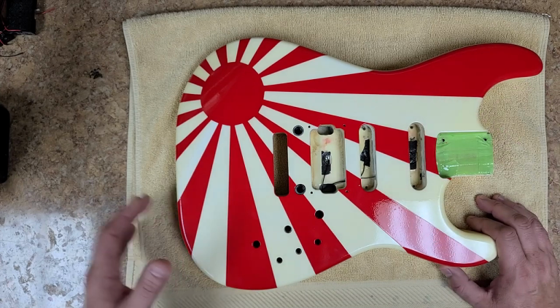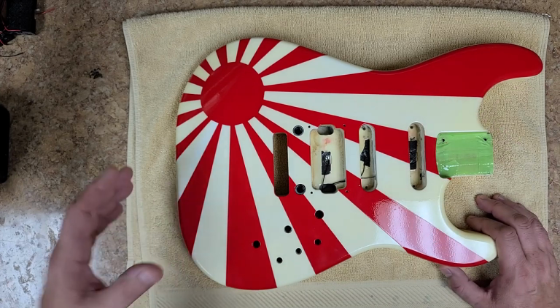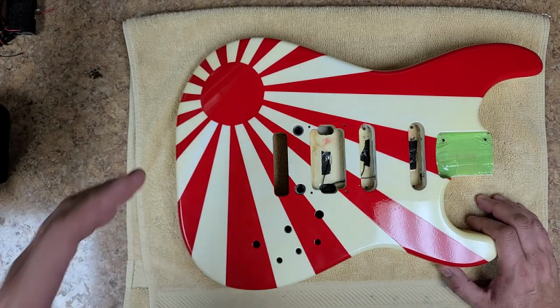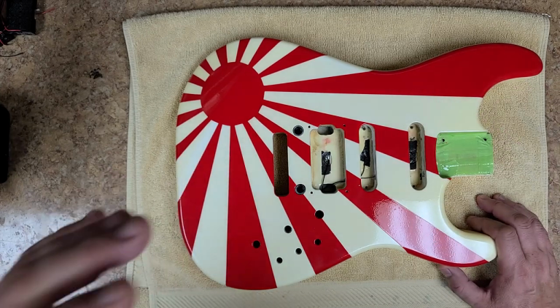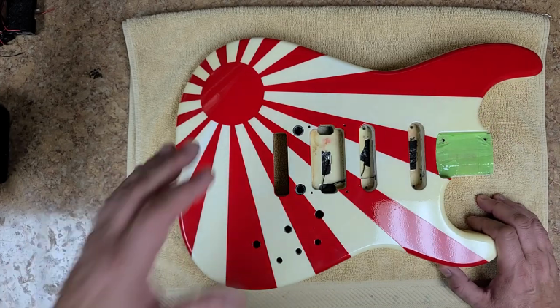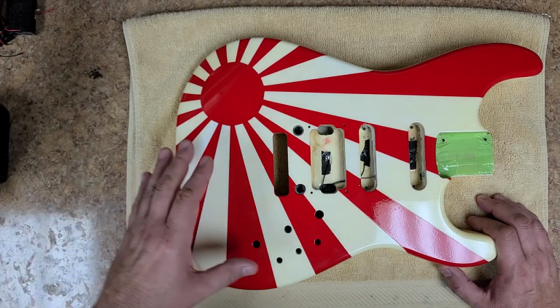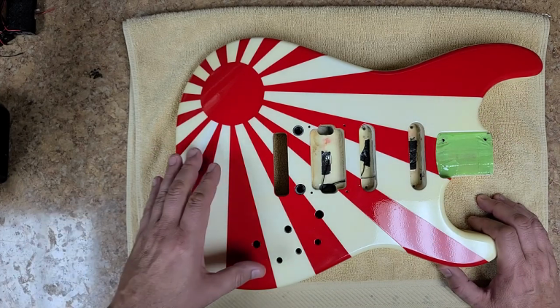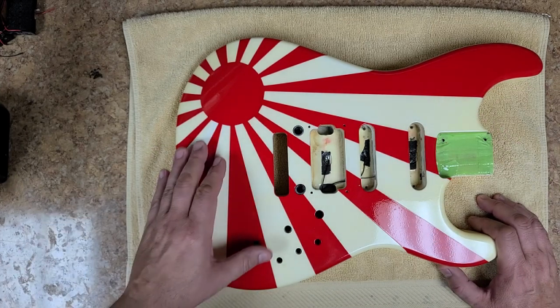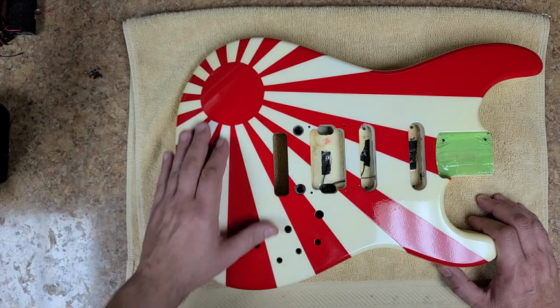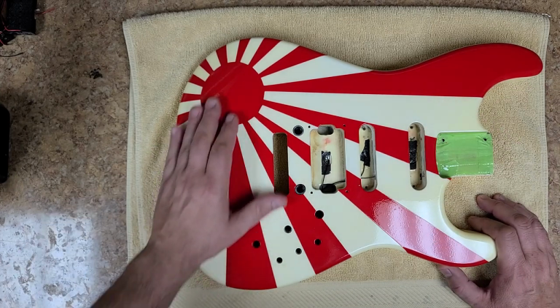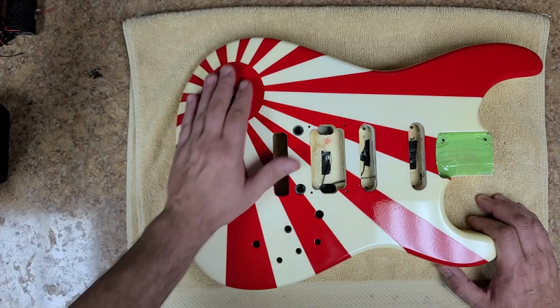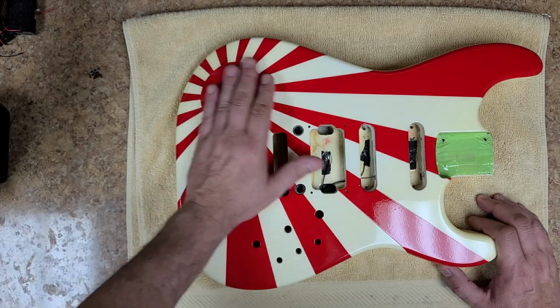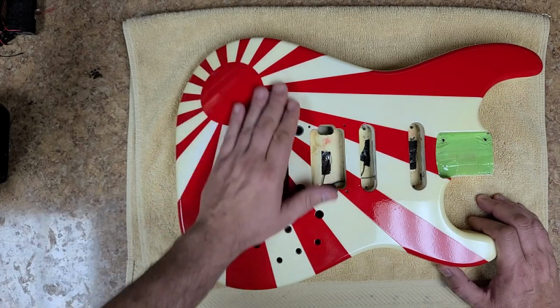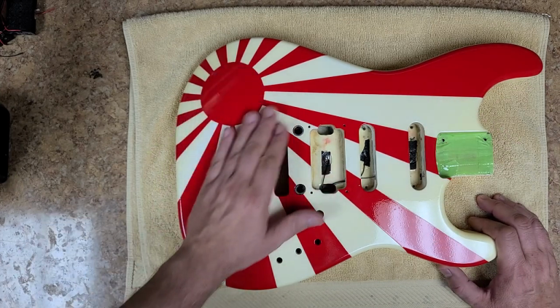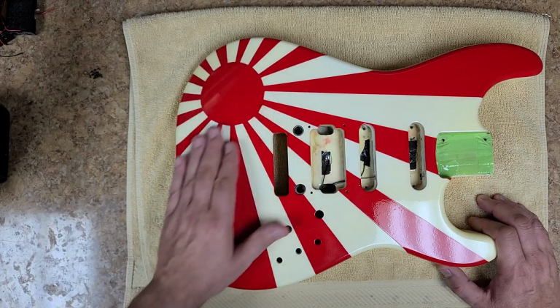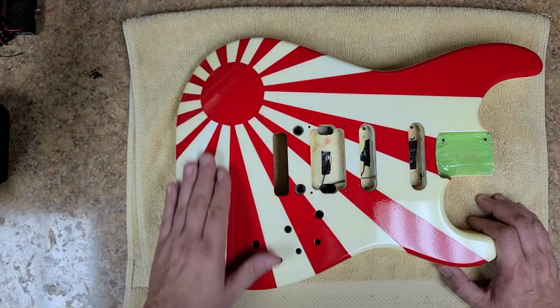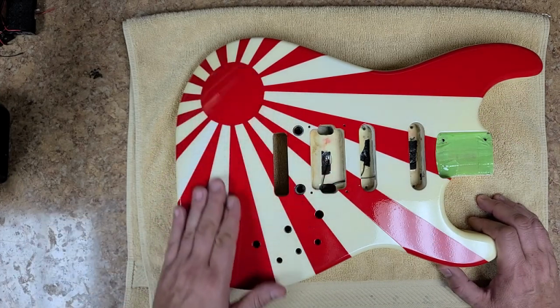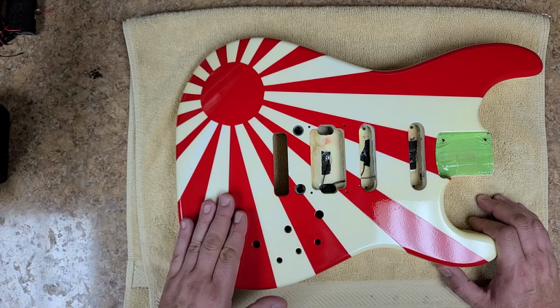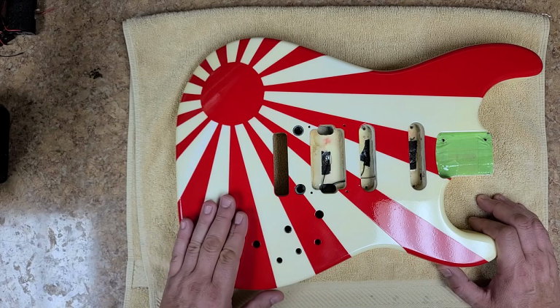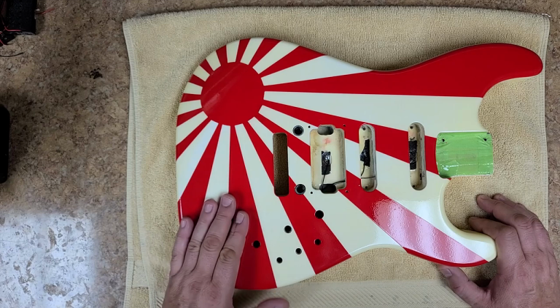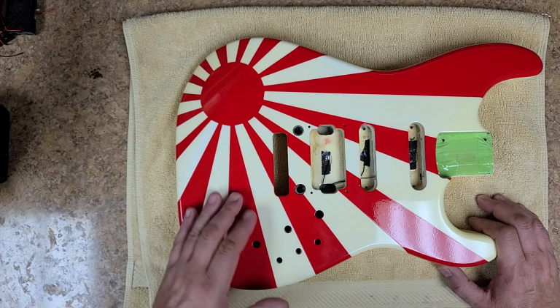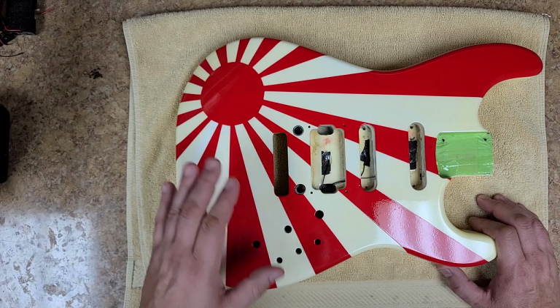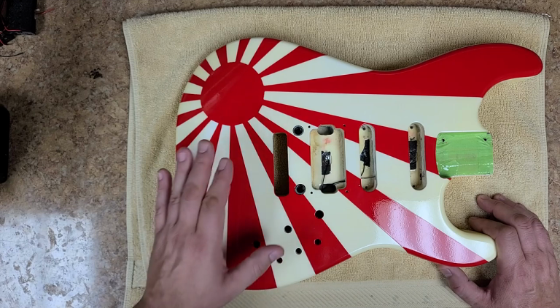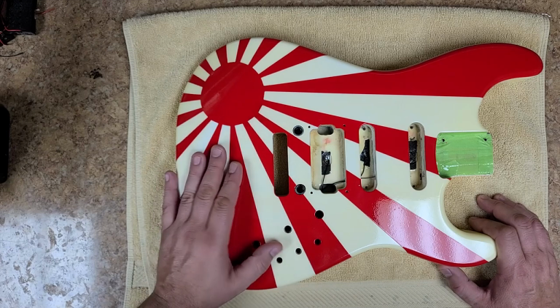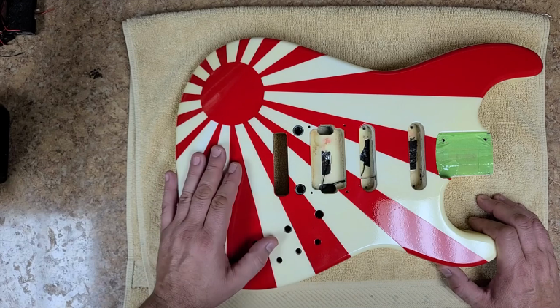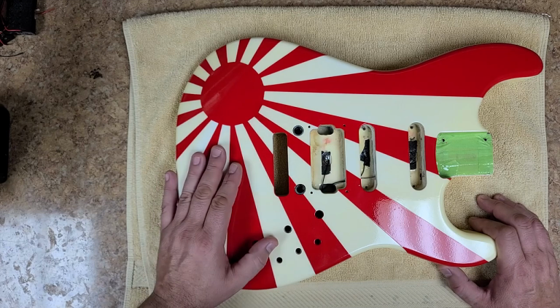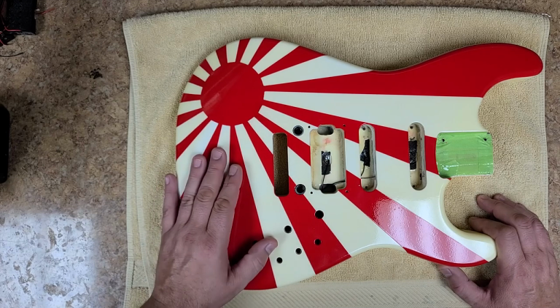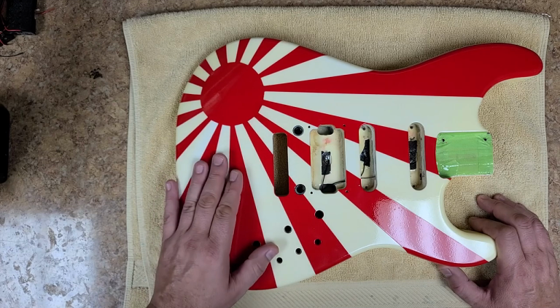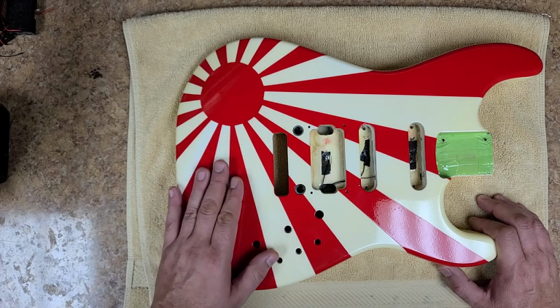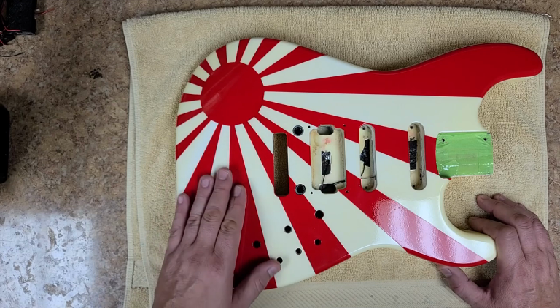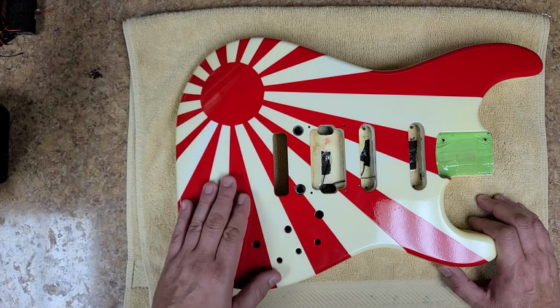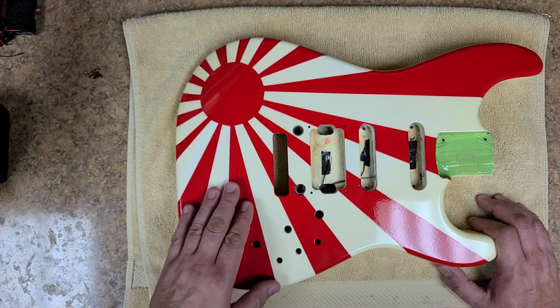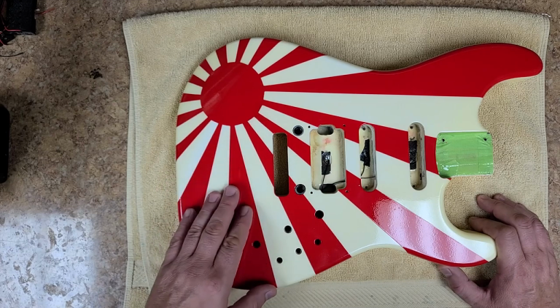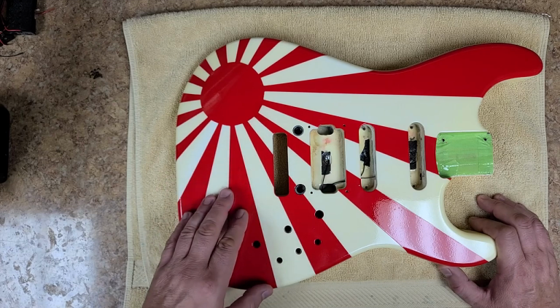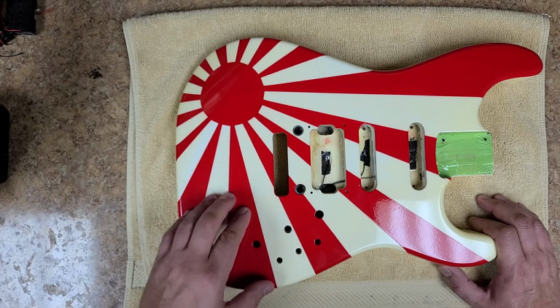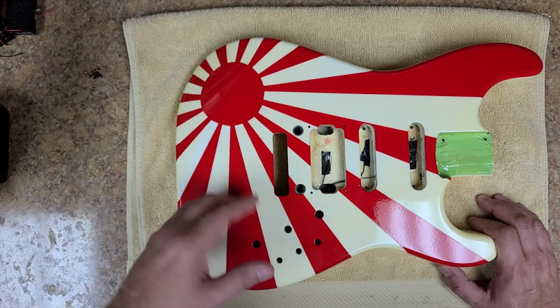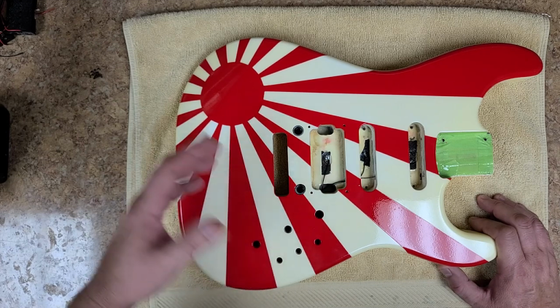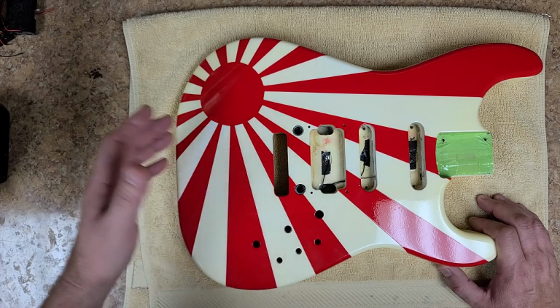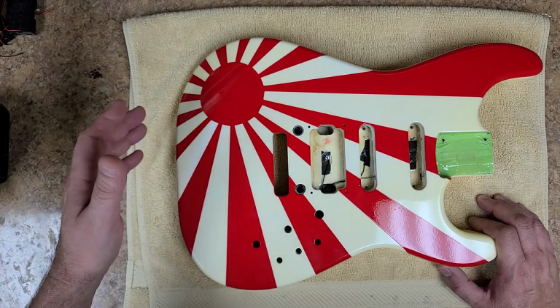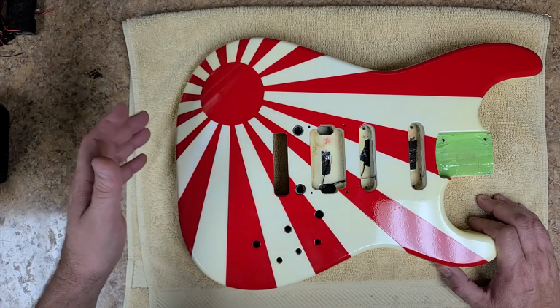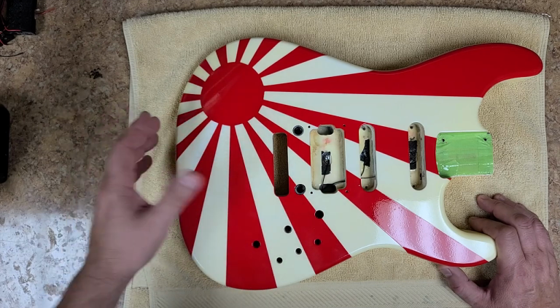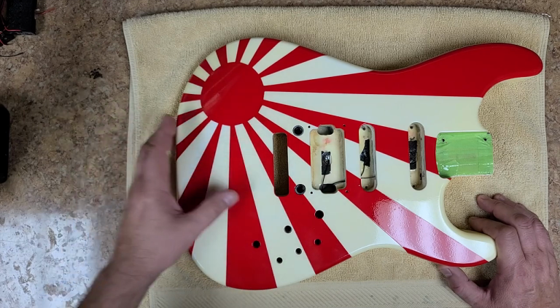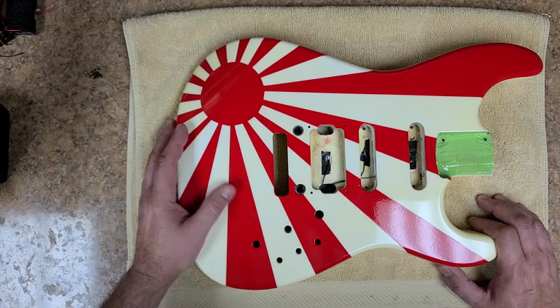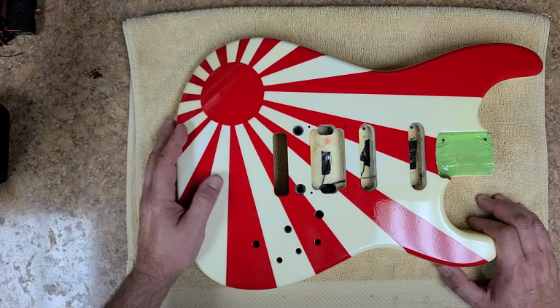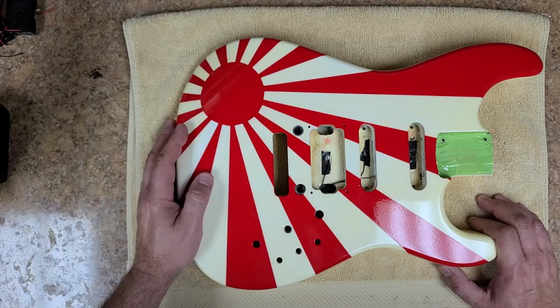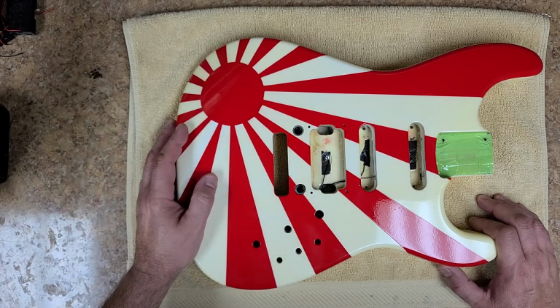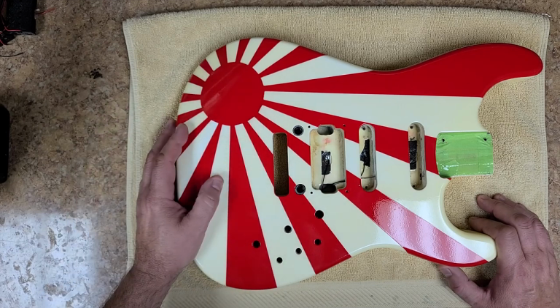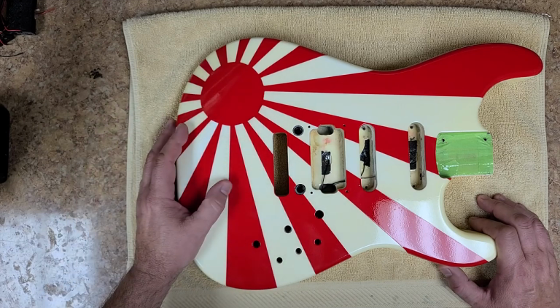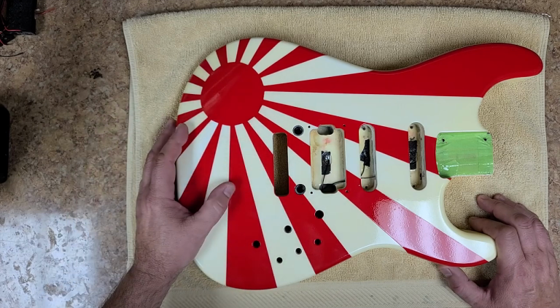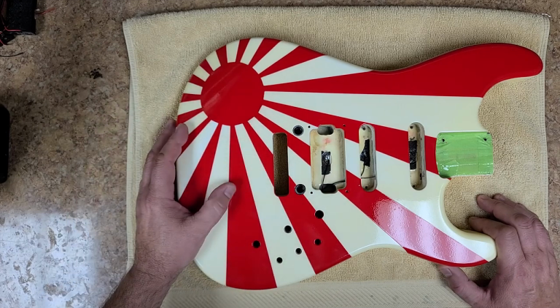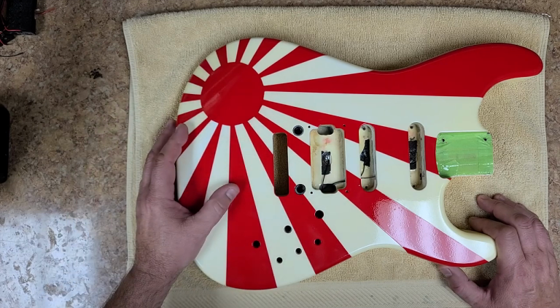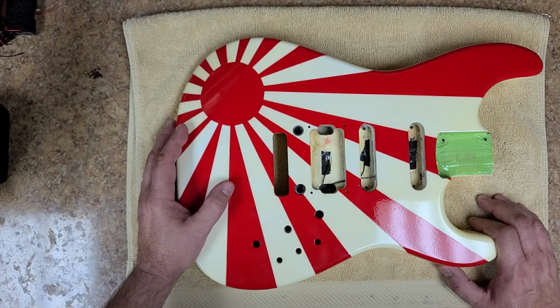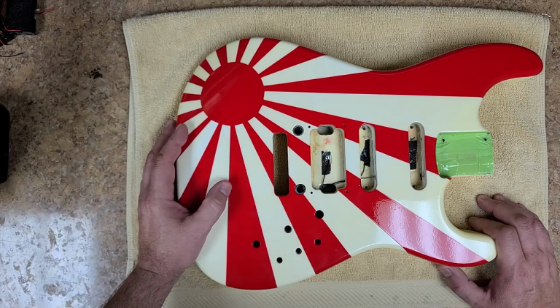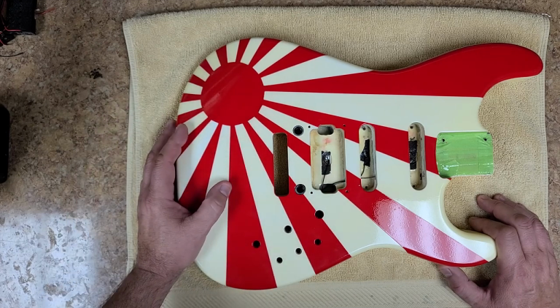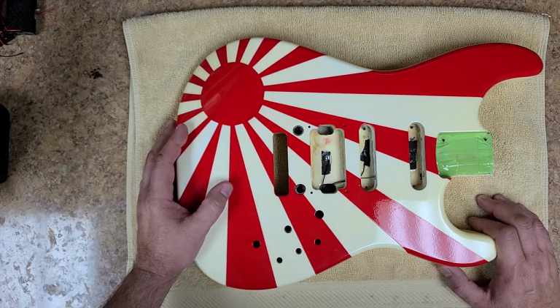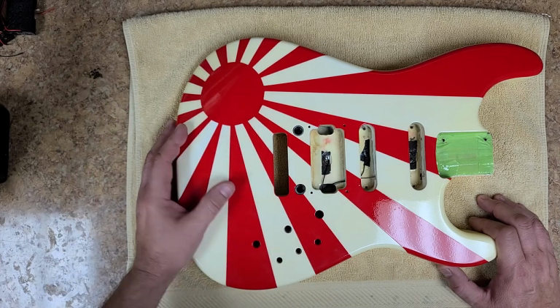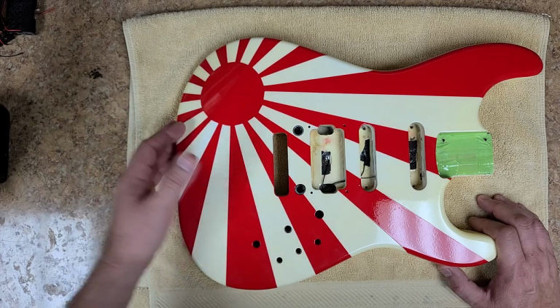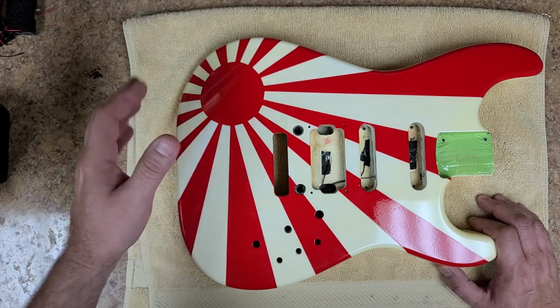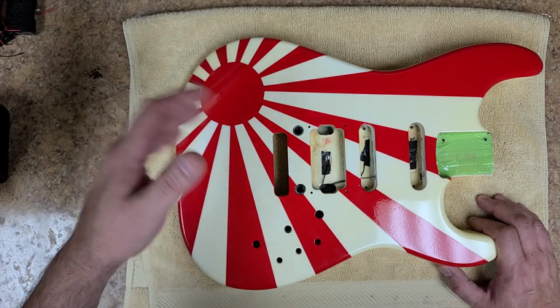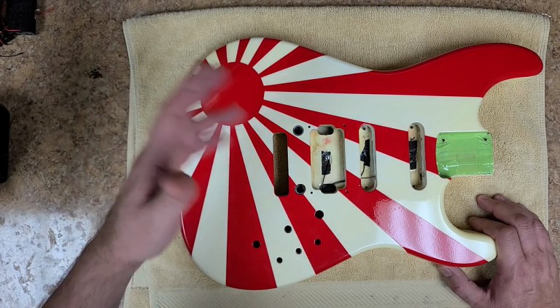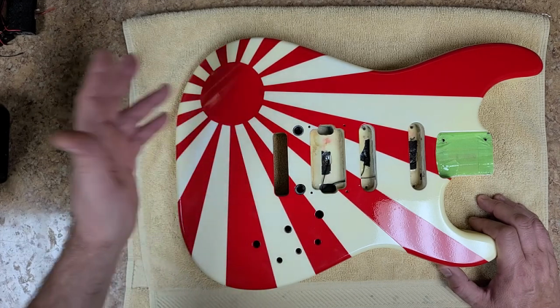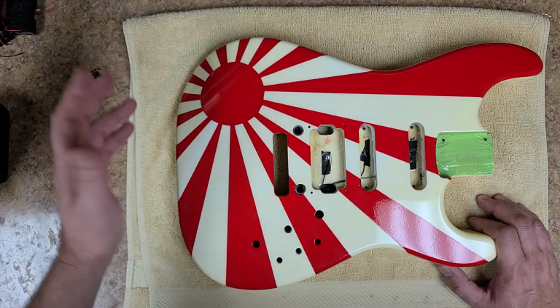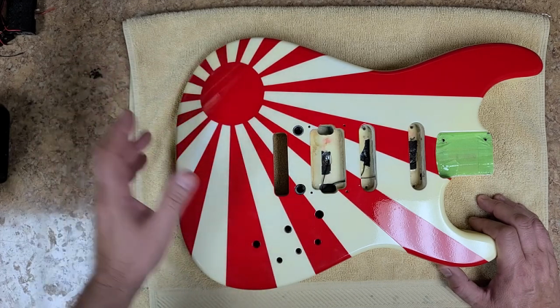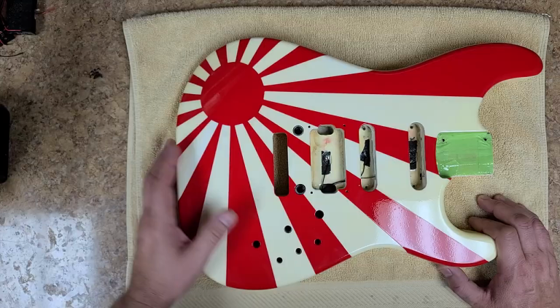So I'm going to go start getting into wet sanding right now. You guys have a good one. You can watch it if you want — if not, it's just going to be a boring sanding video.